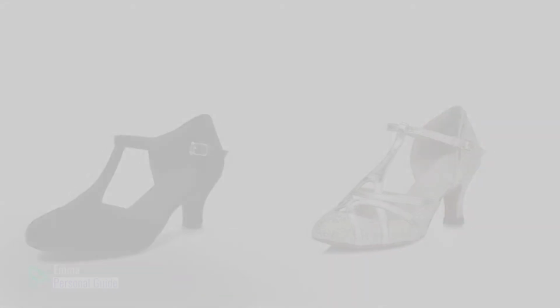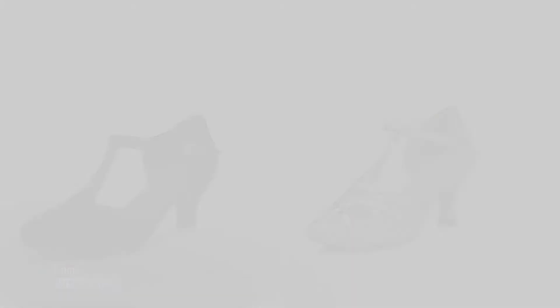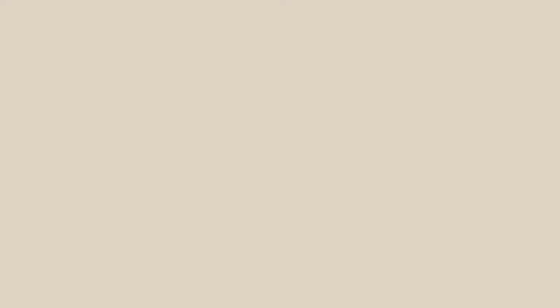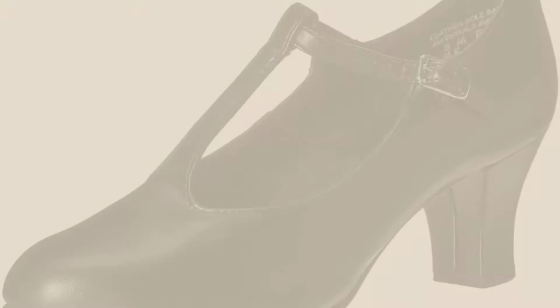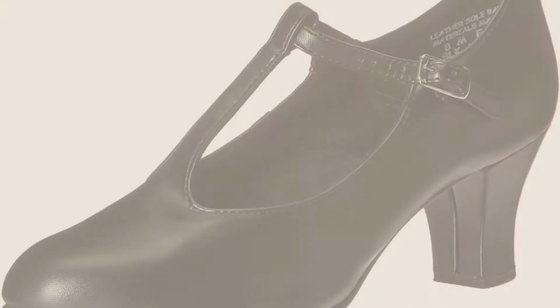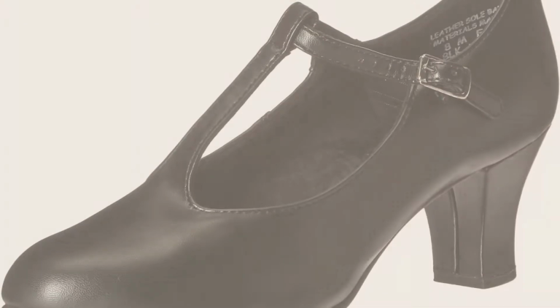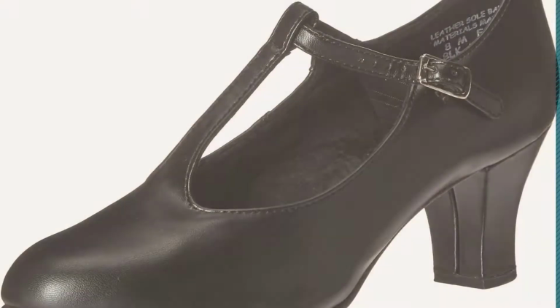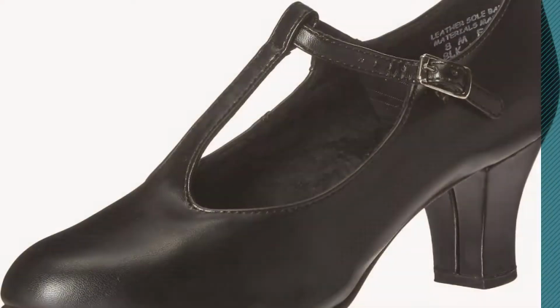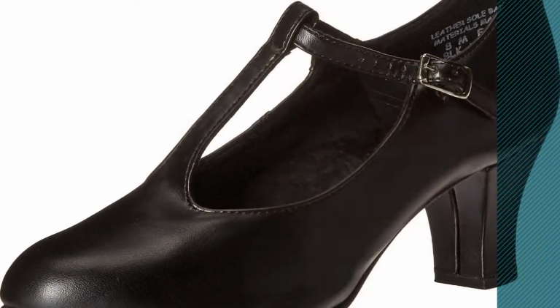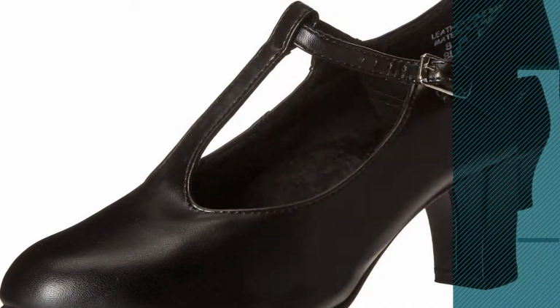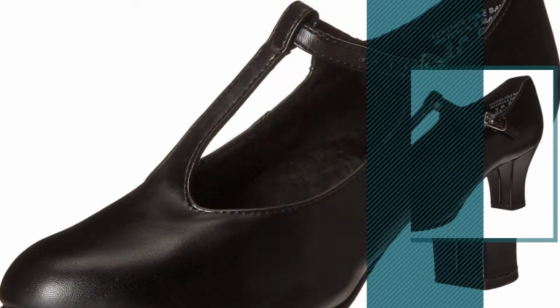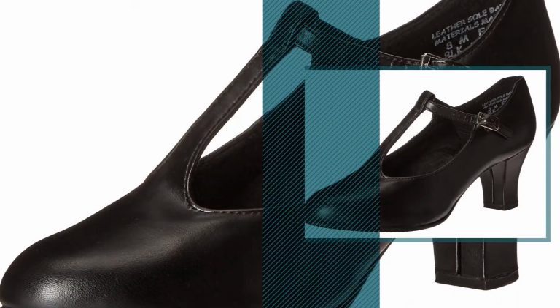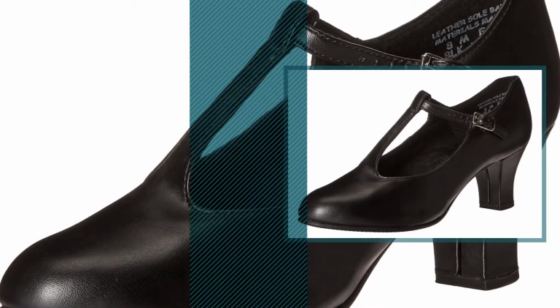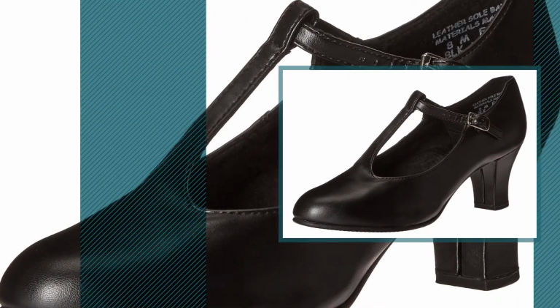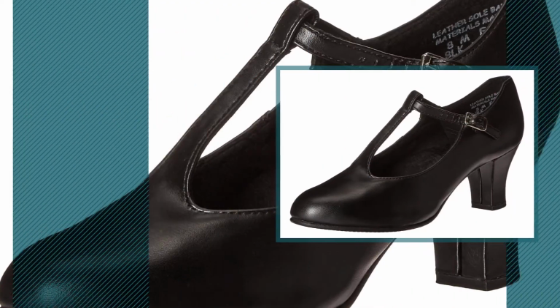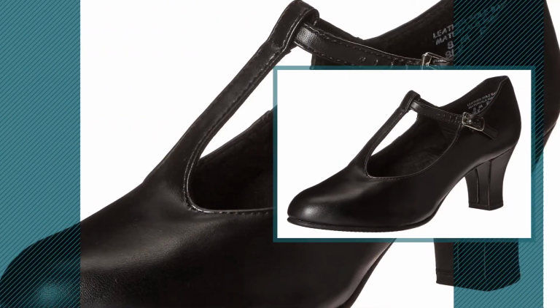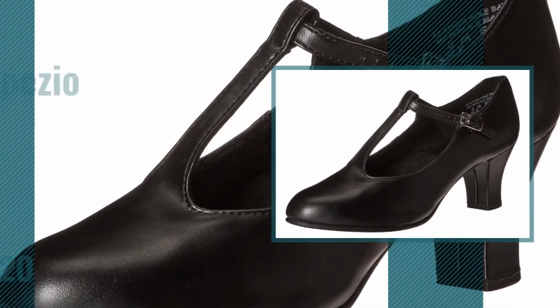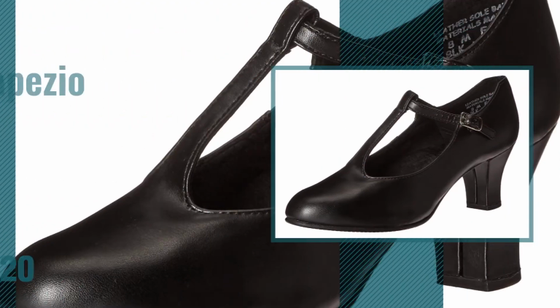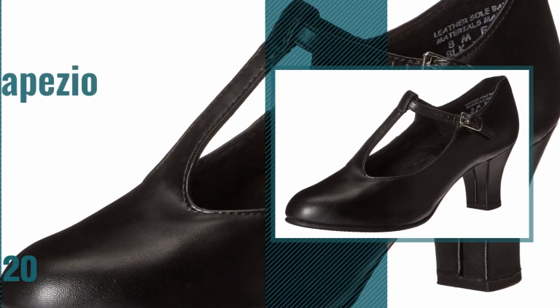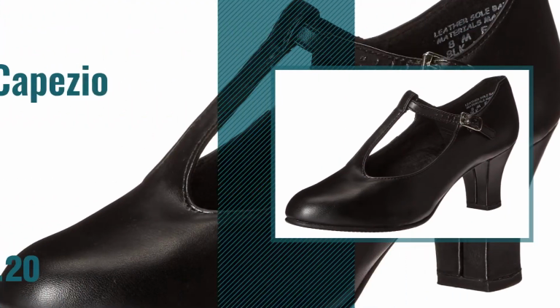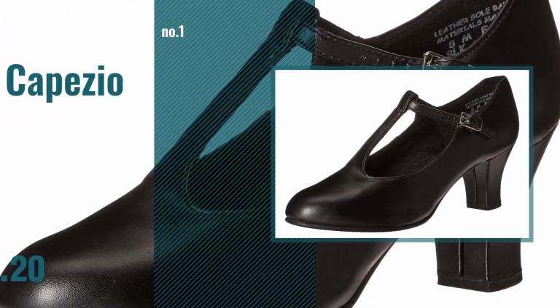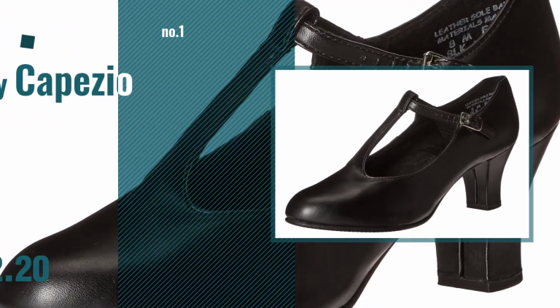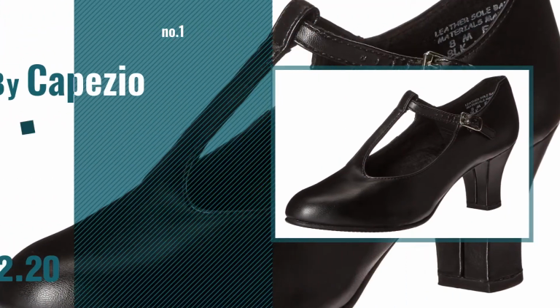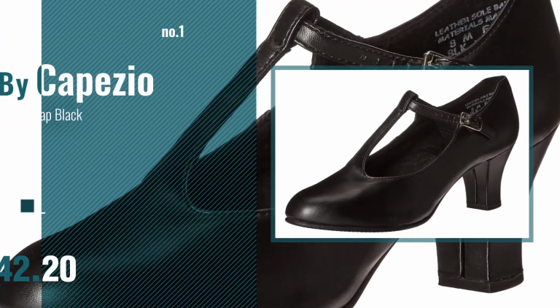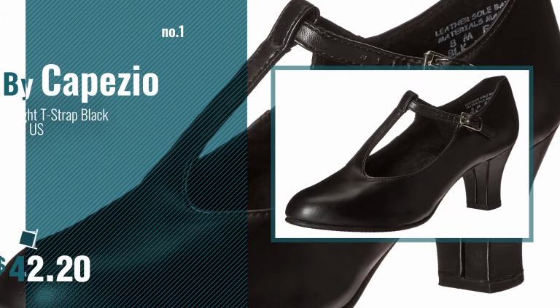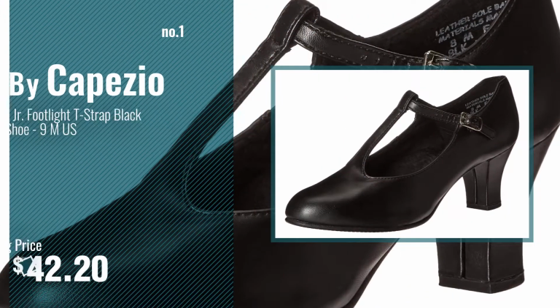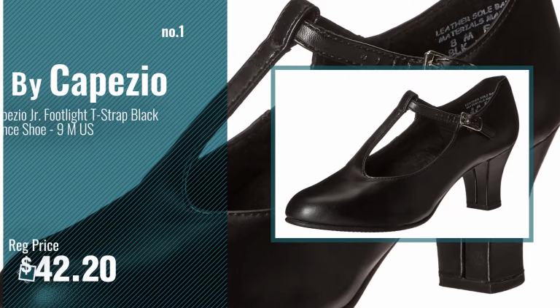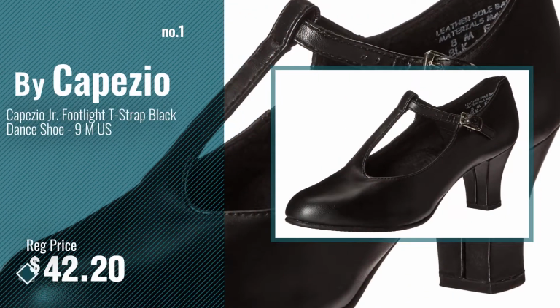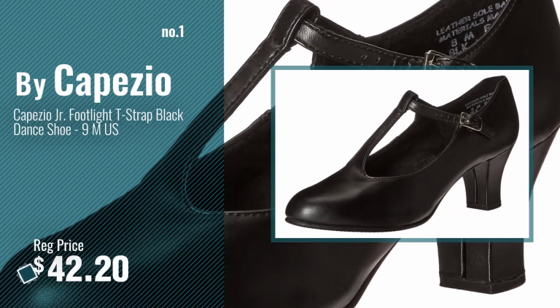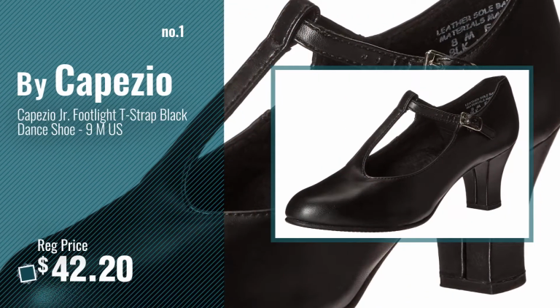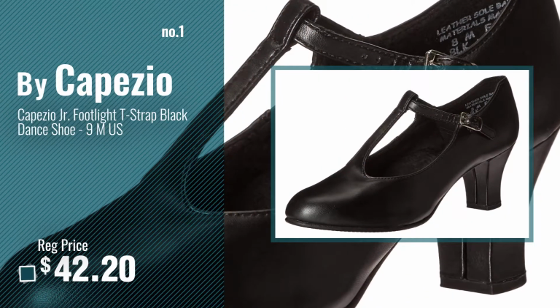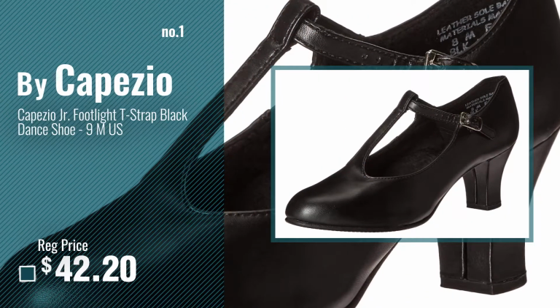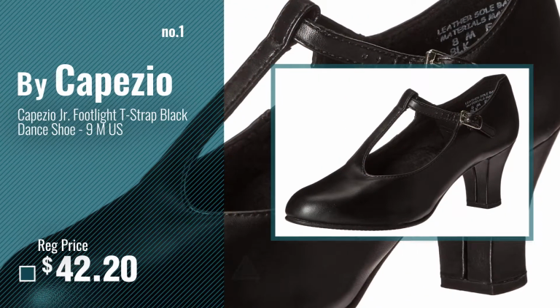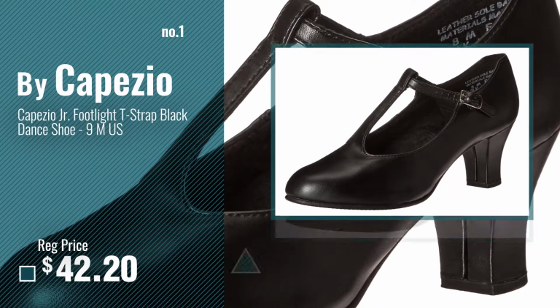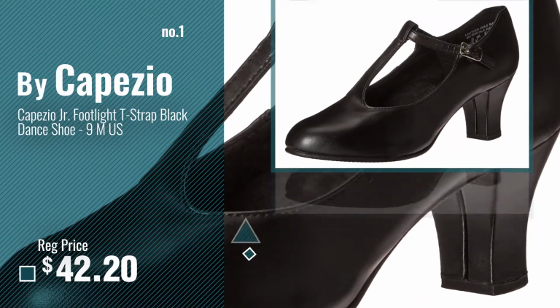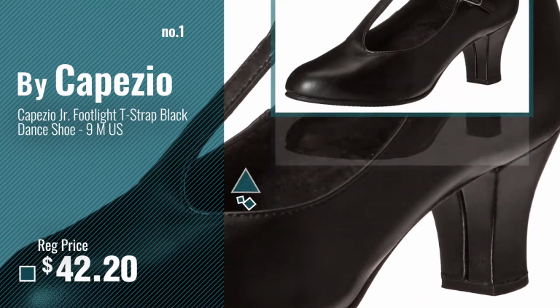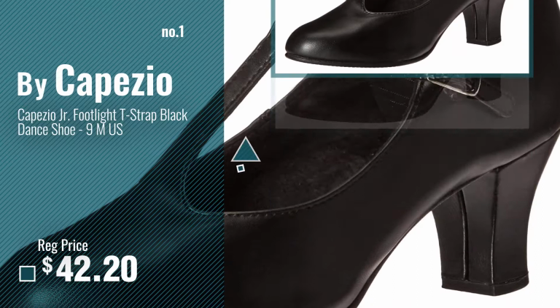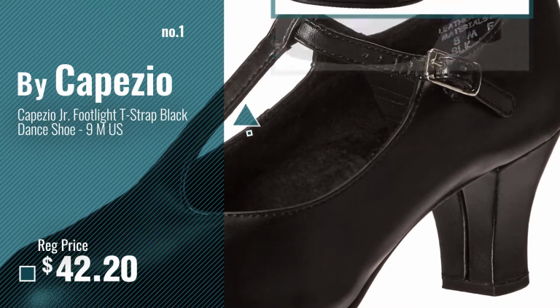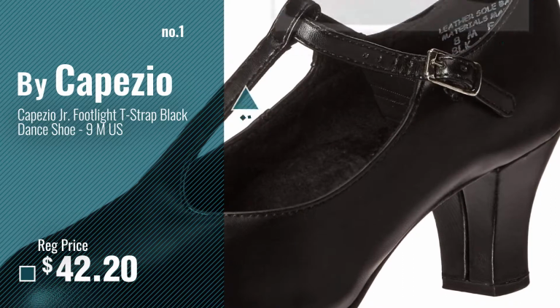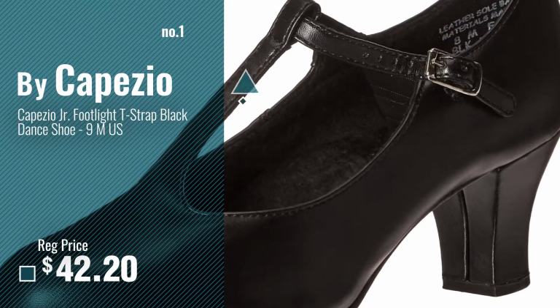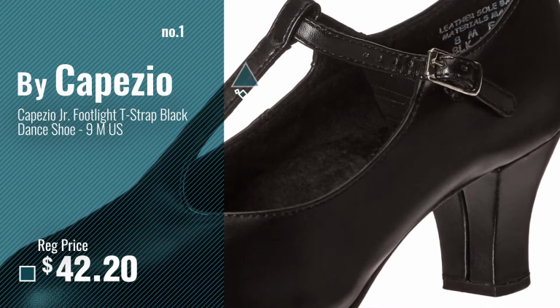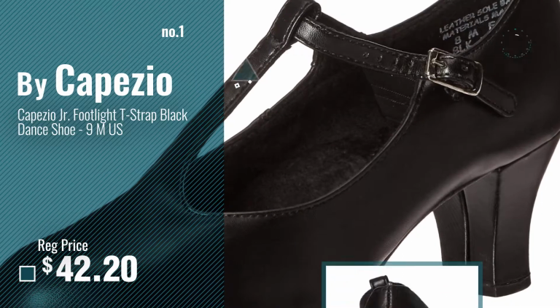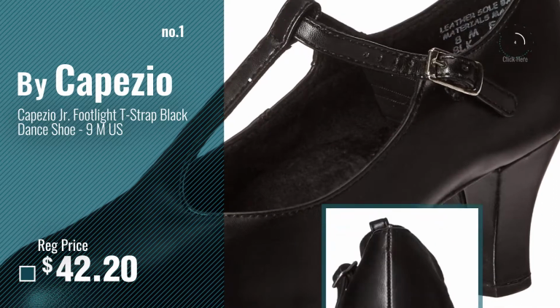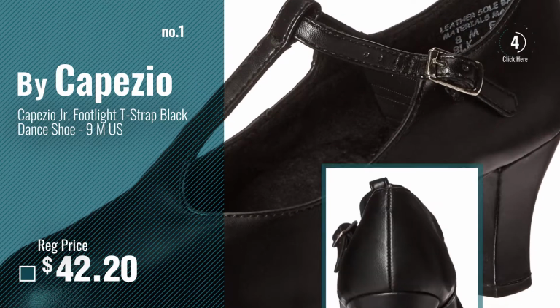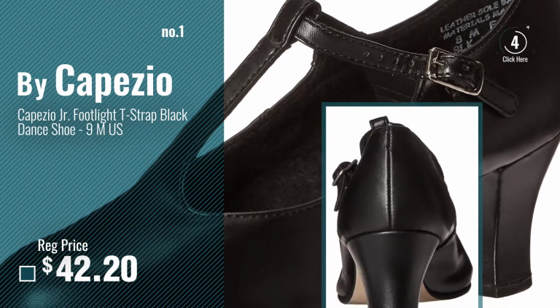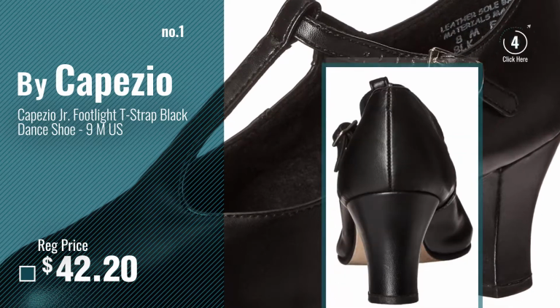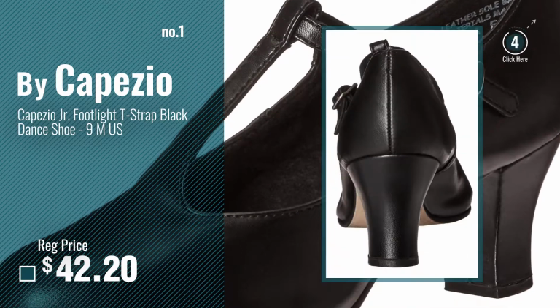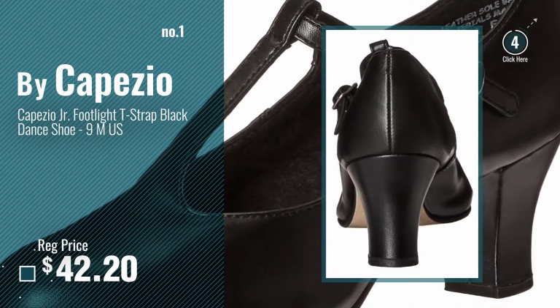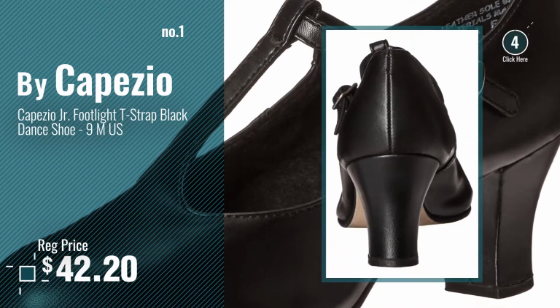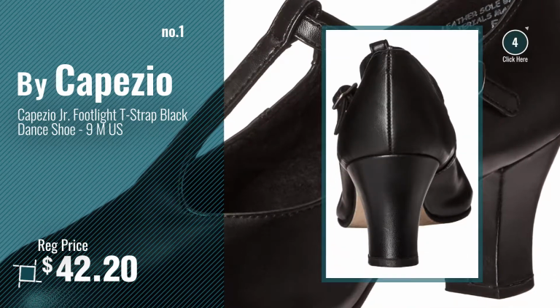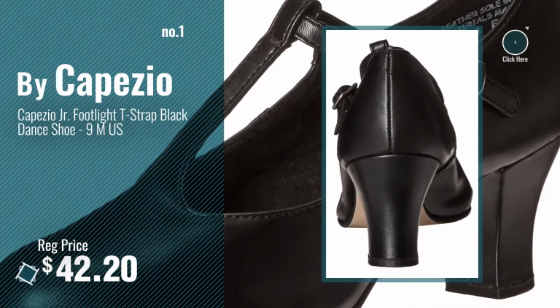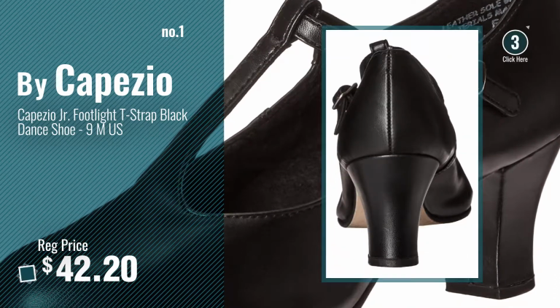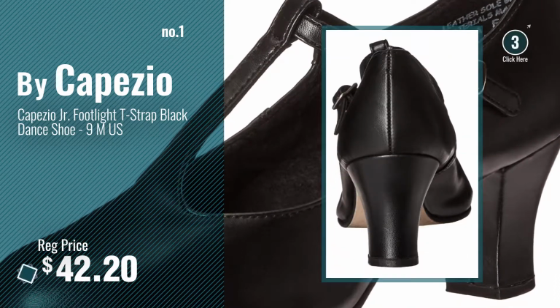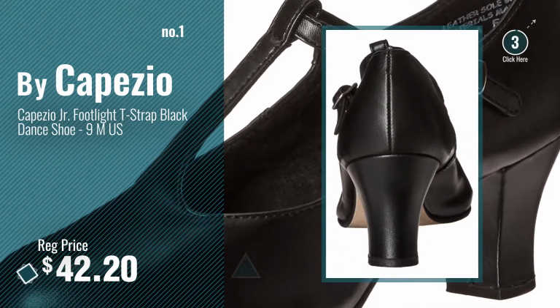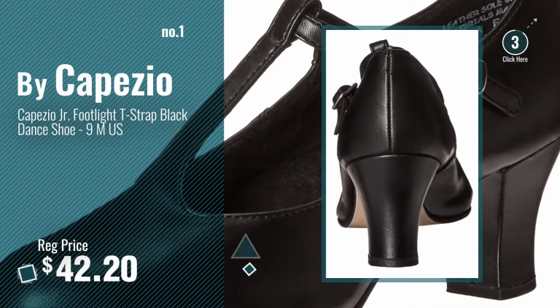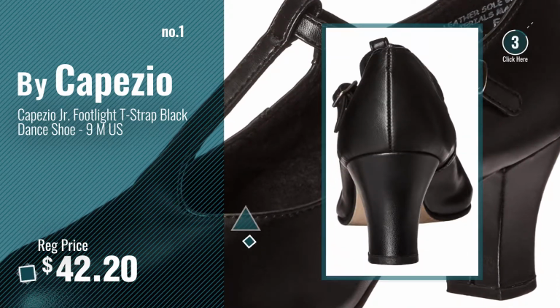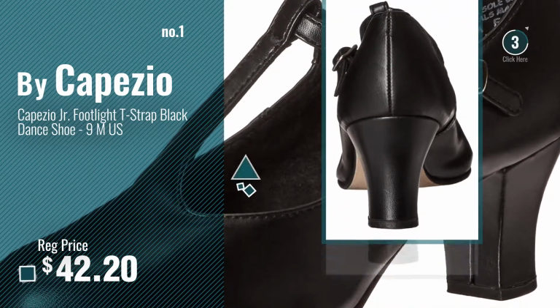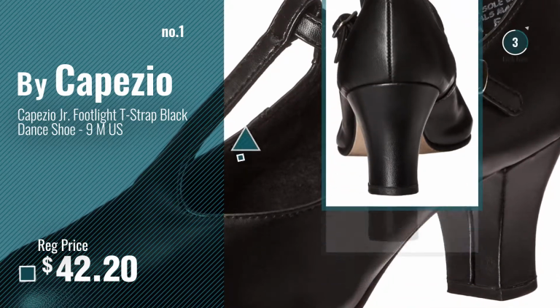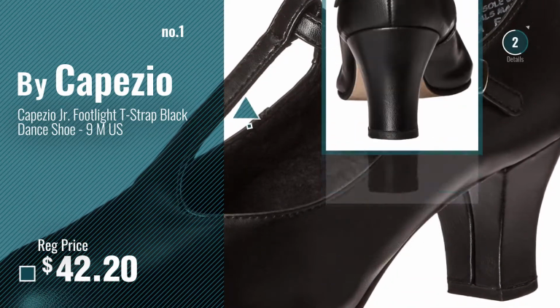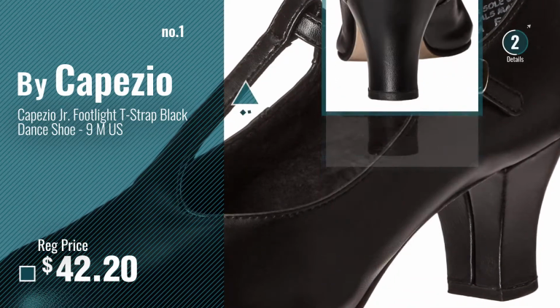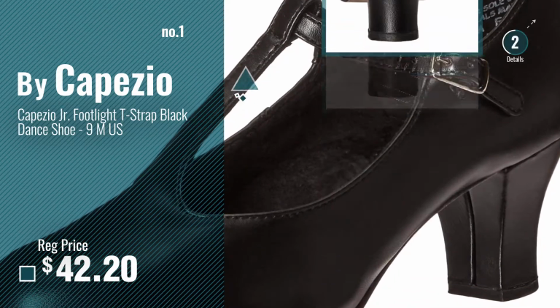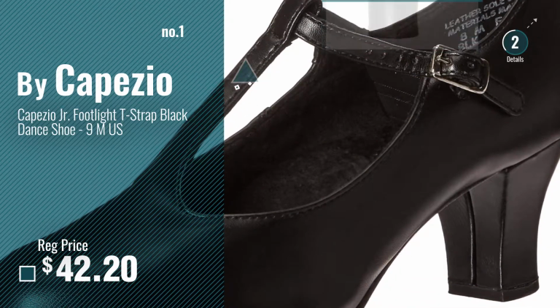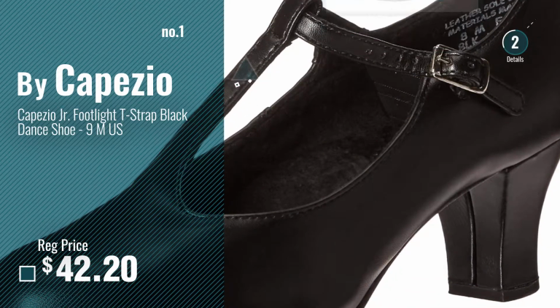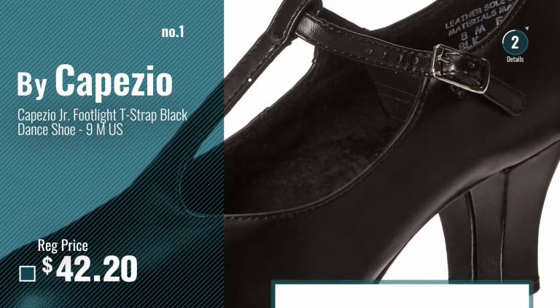Number 1, most popular, by Capezio. Watch this video, choose your favorite.